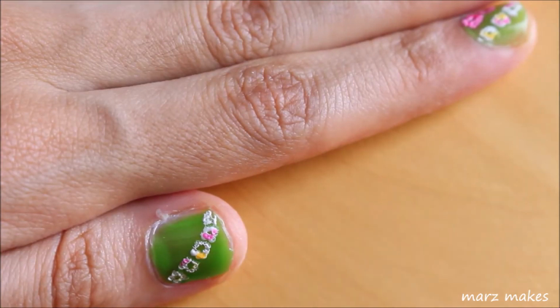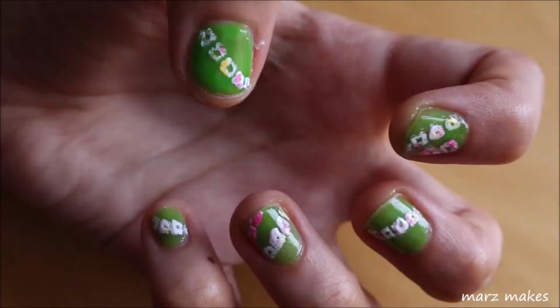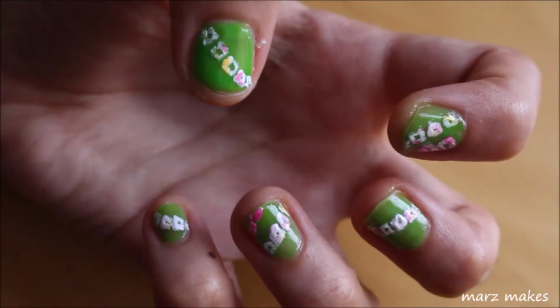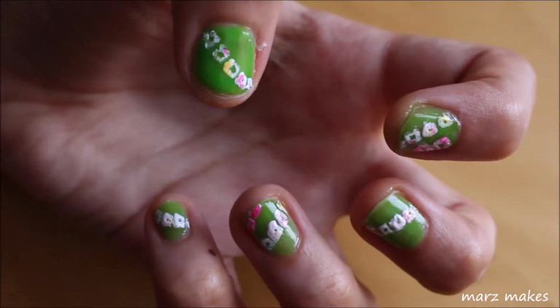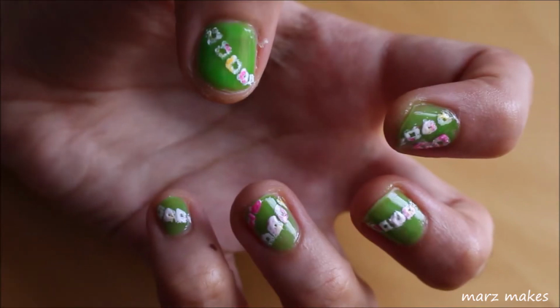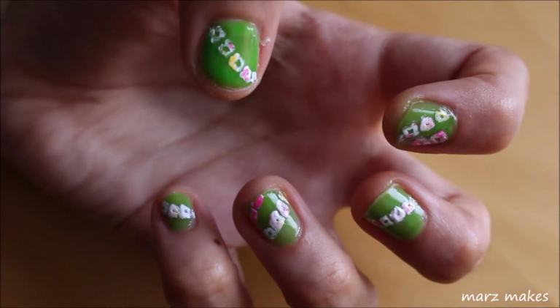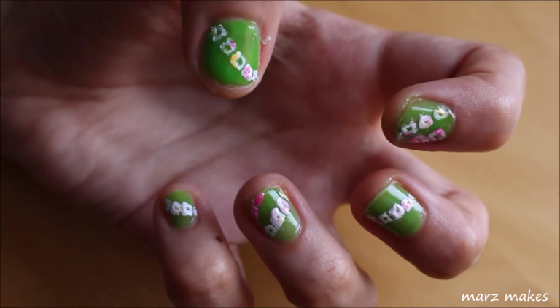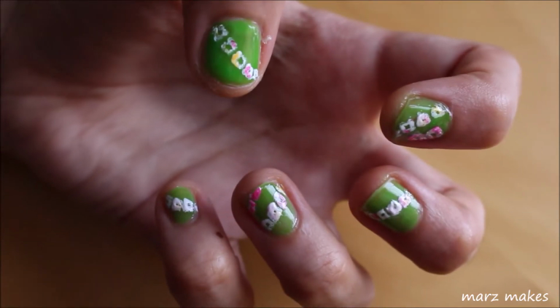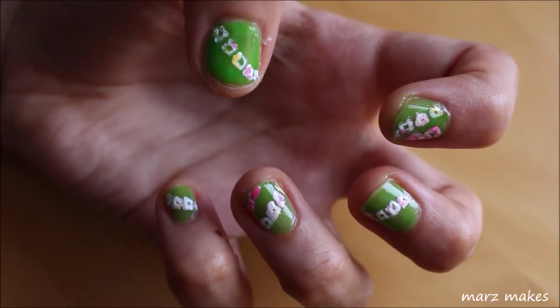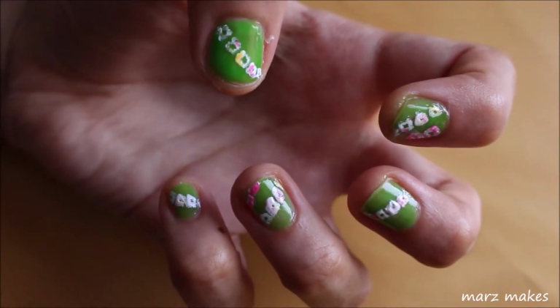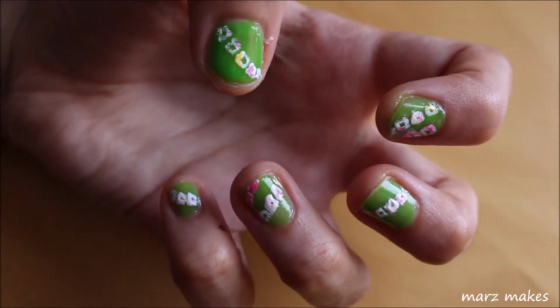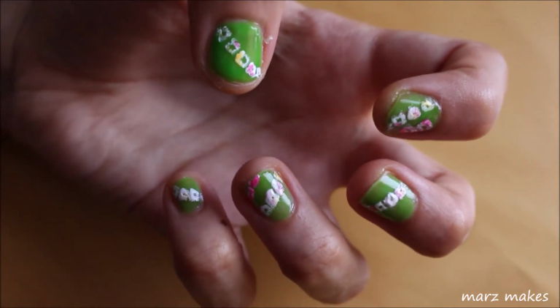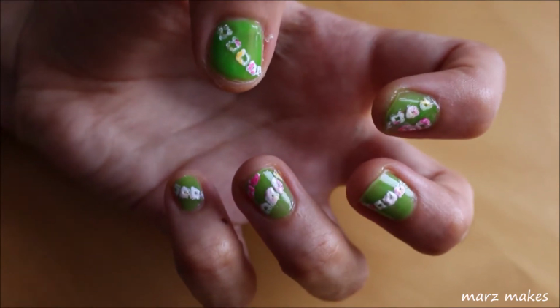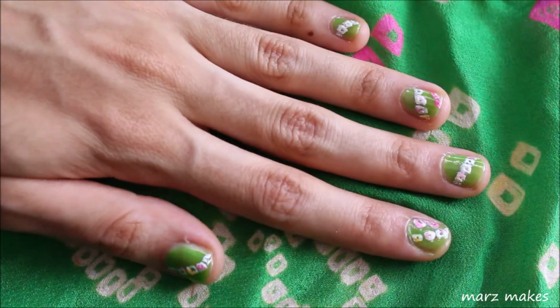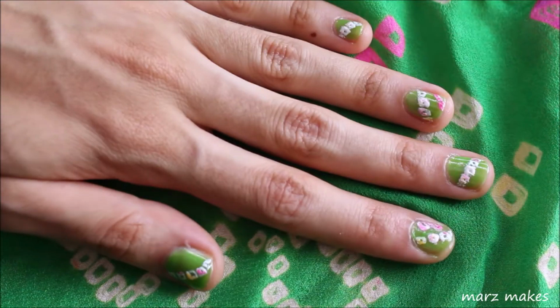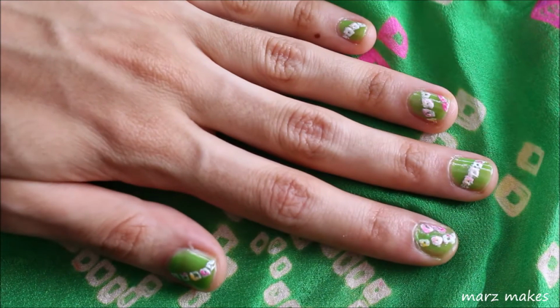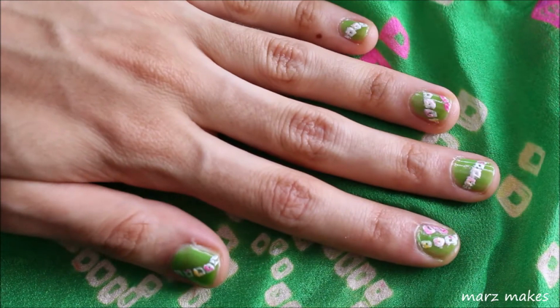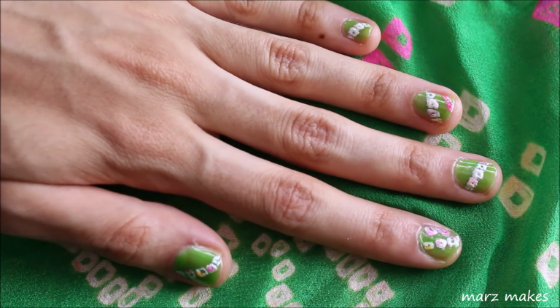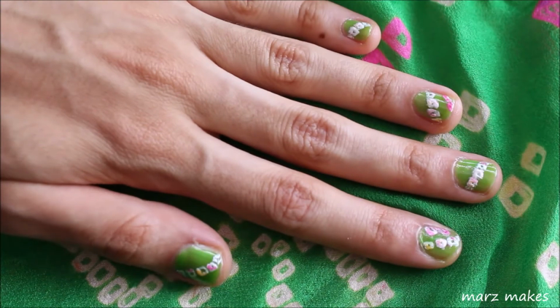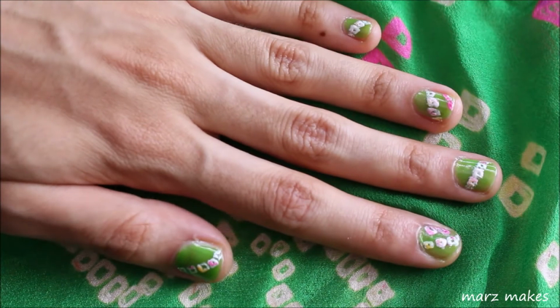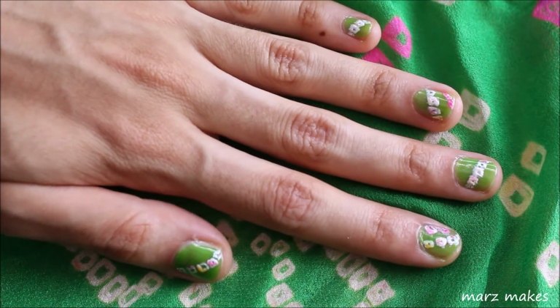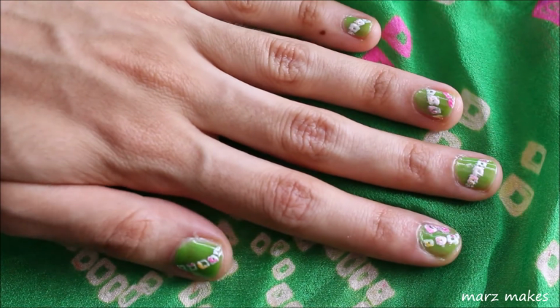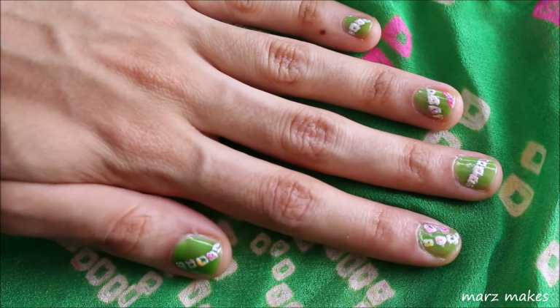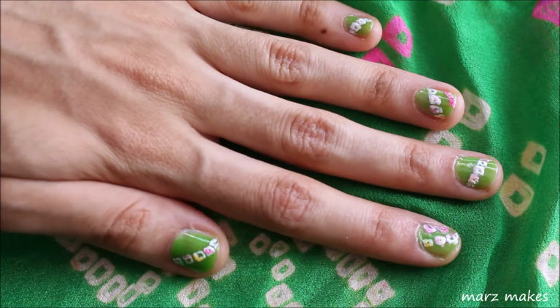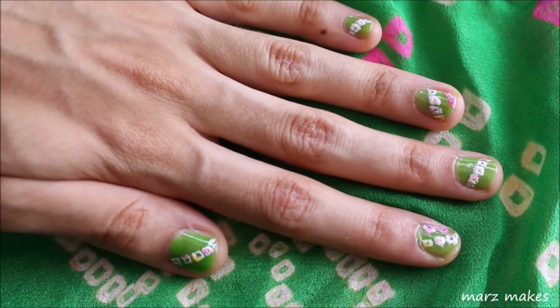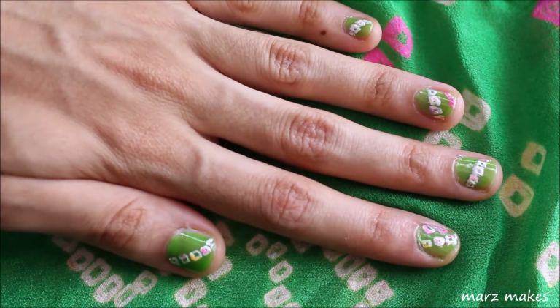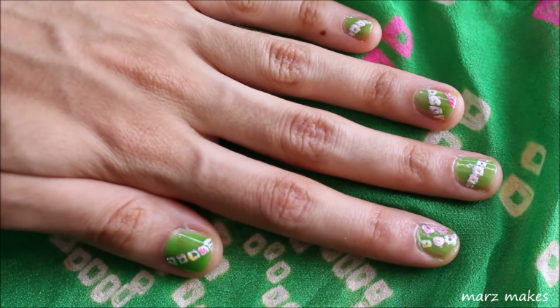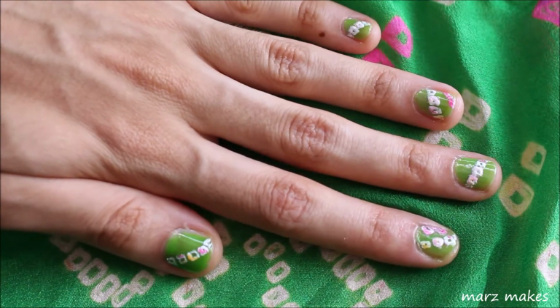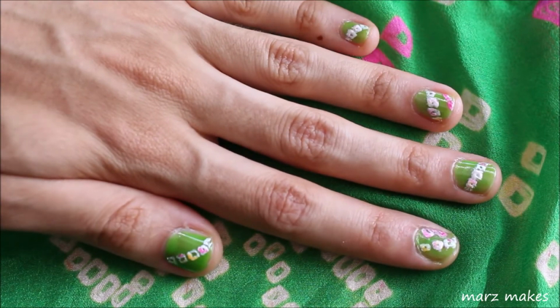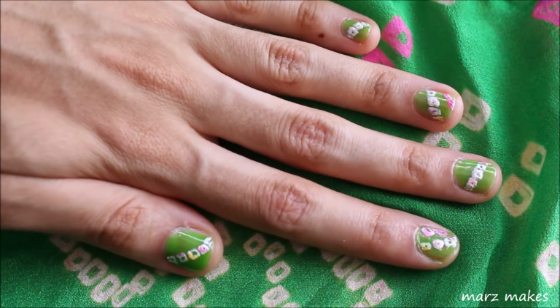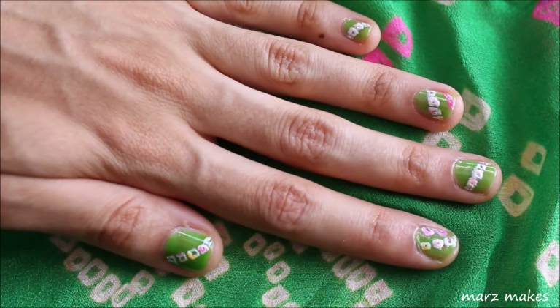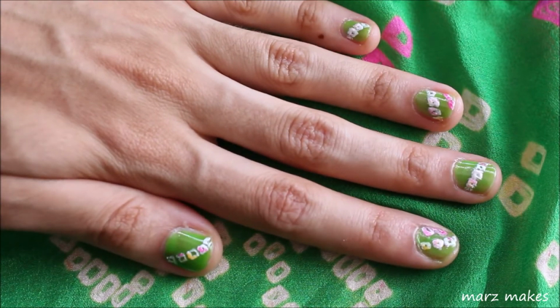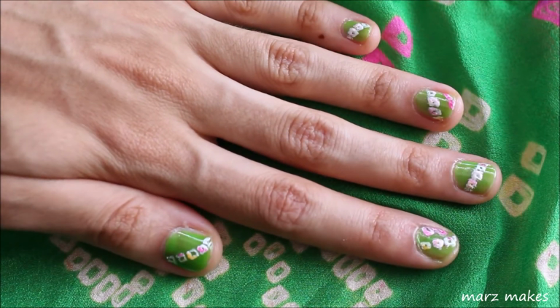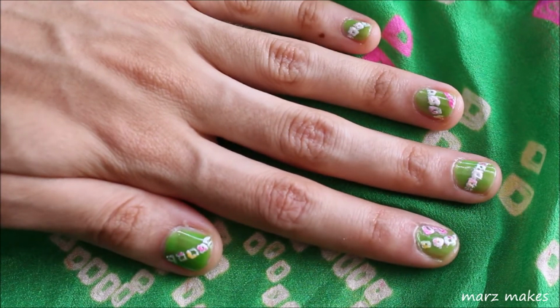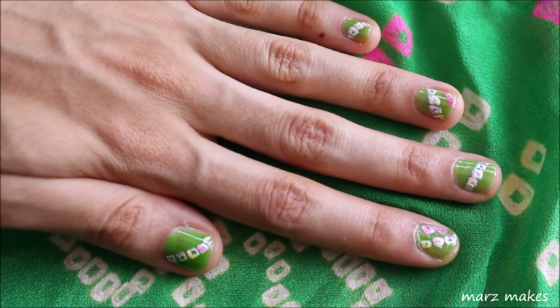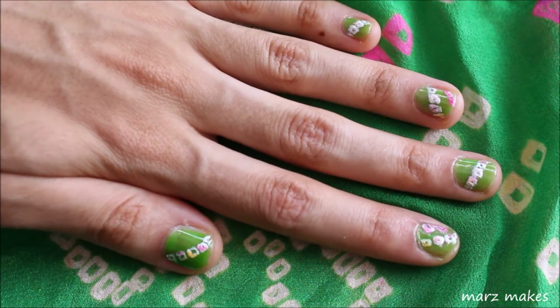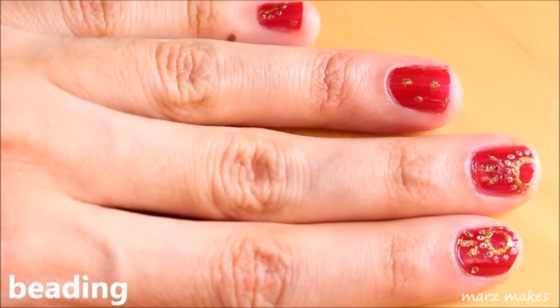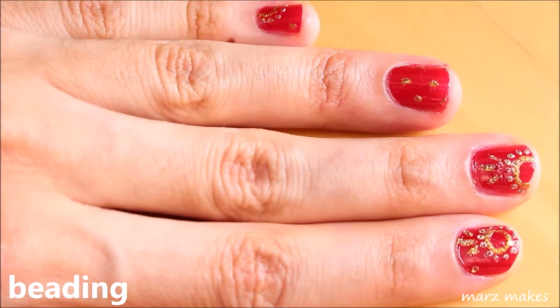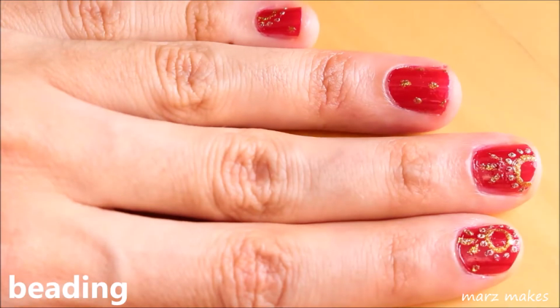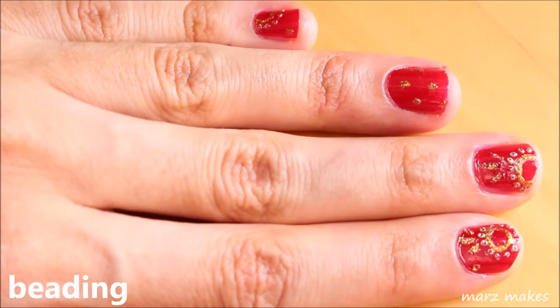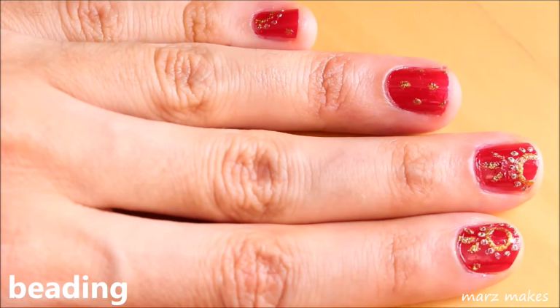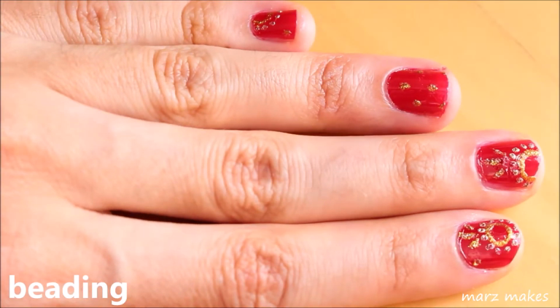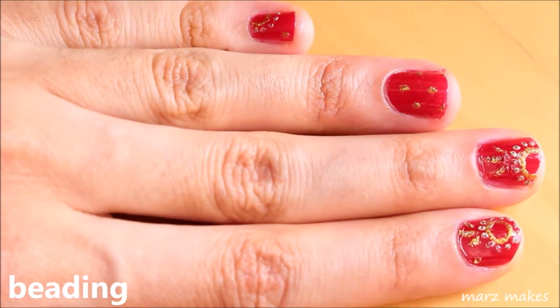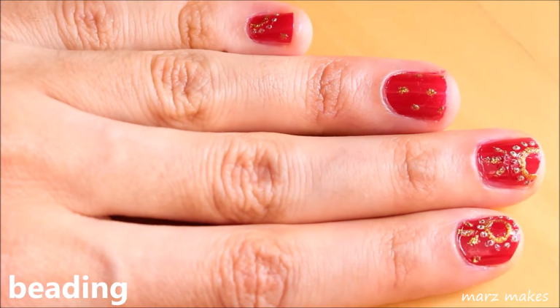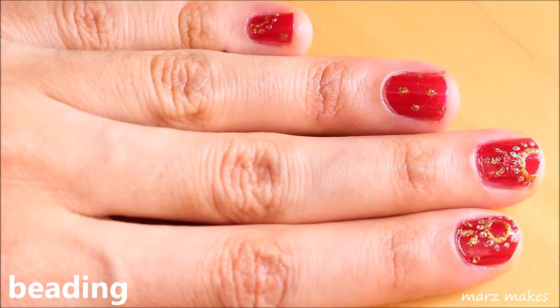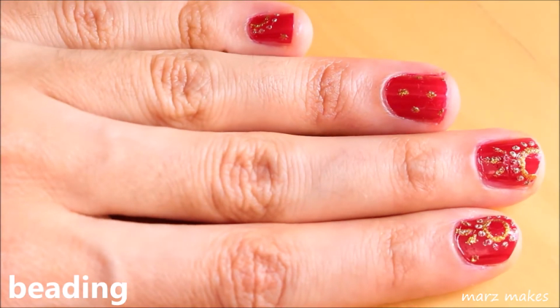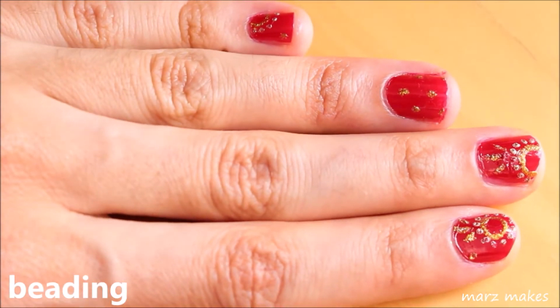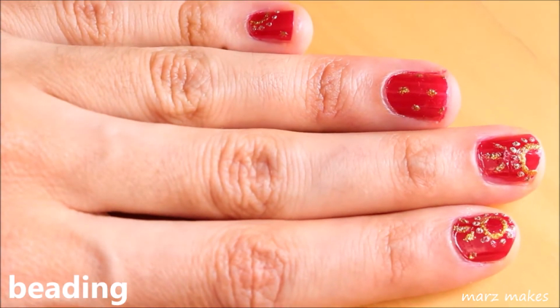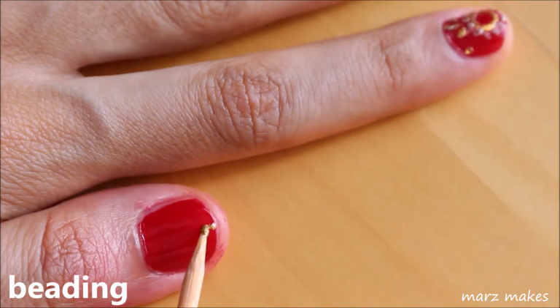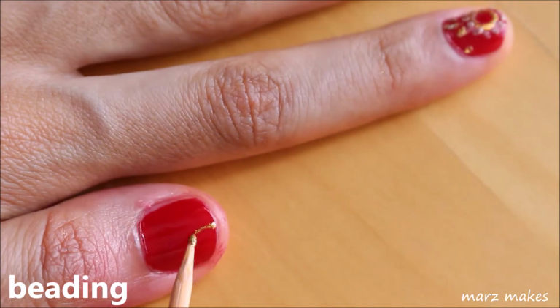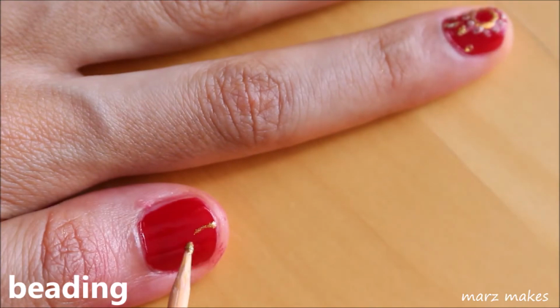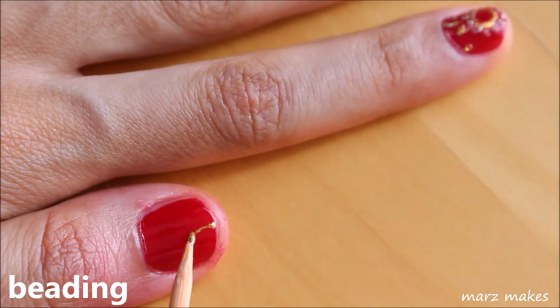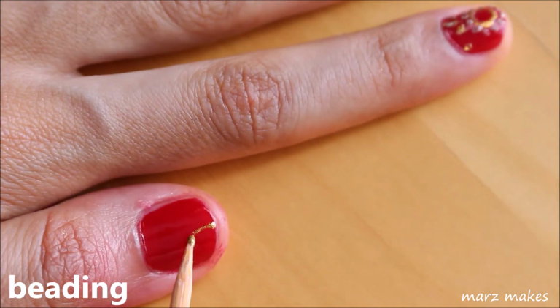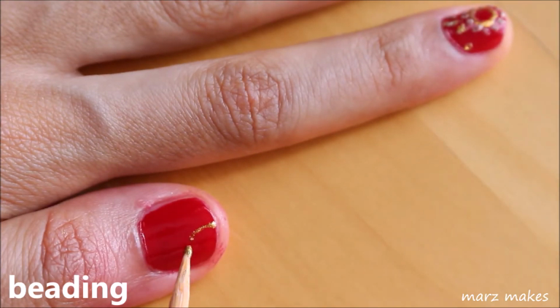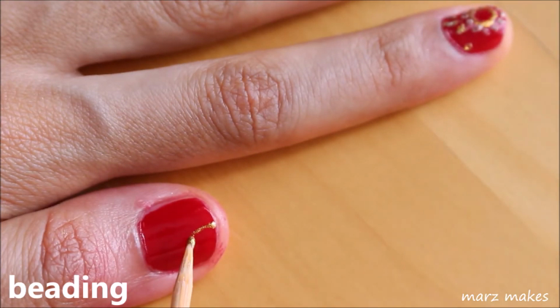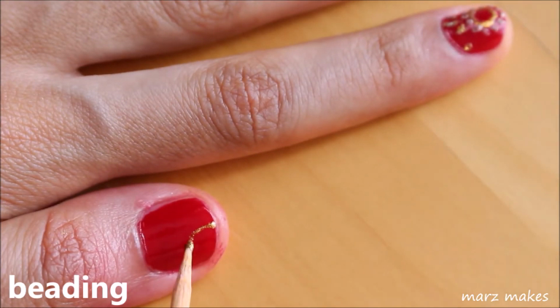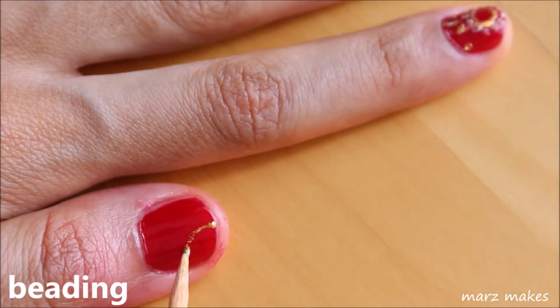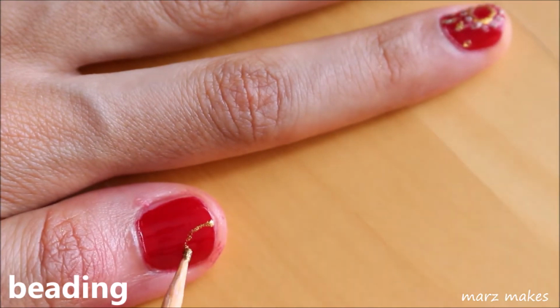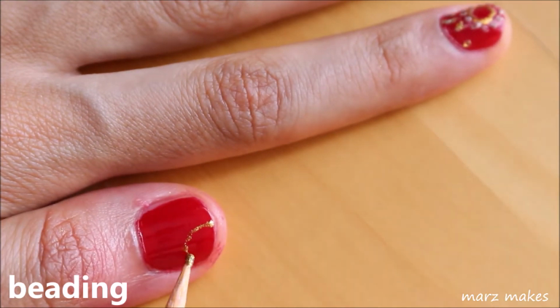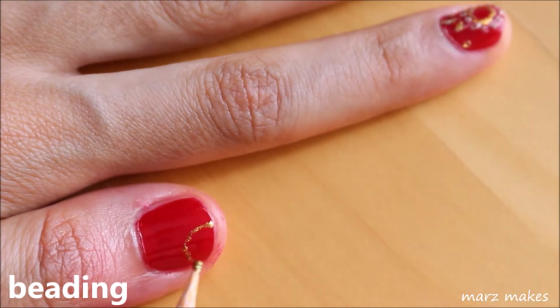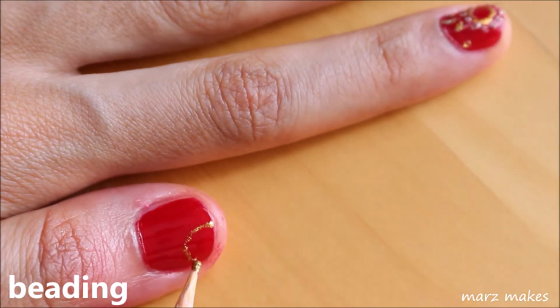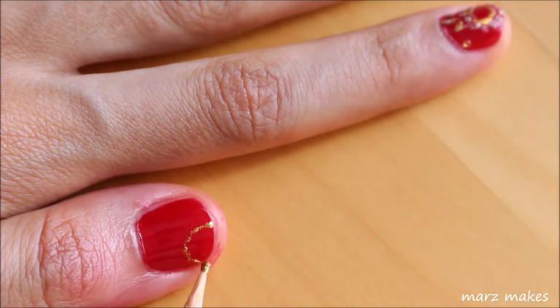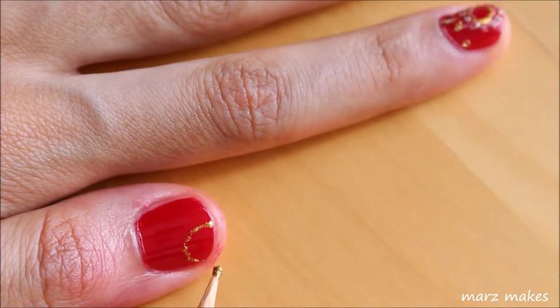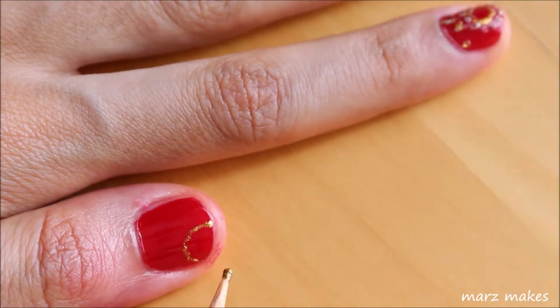For the Bandhani, I'm dipping my toothpick into polish and dotting on the tie-dye effect circles.